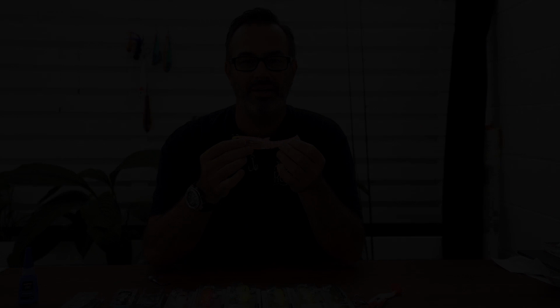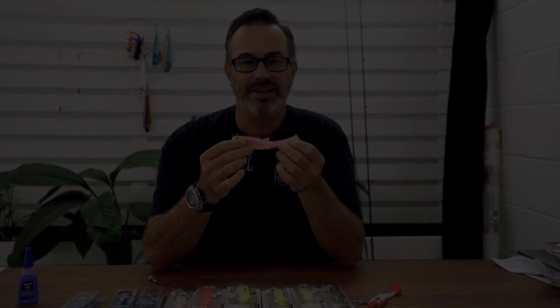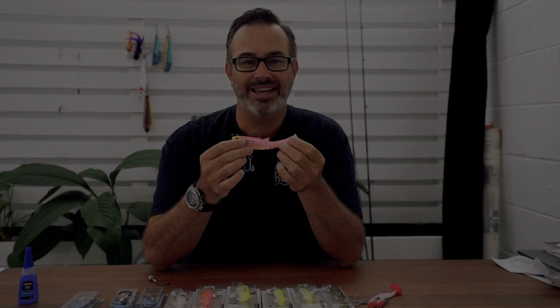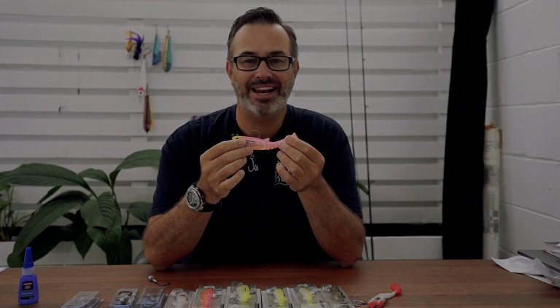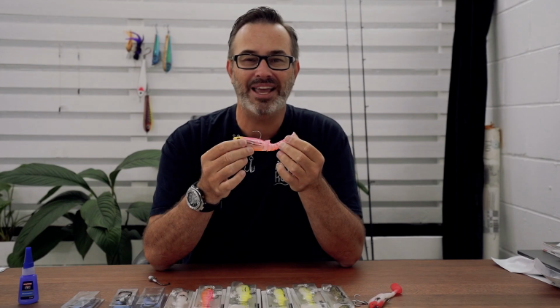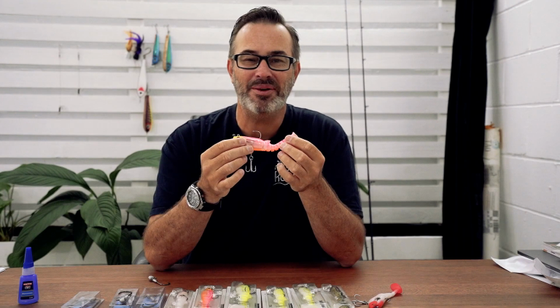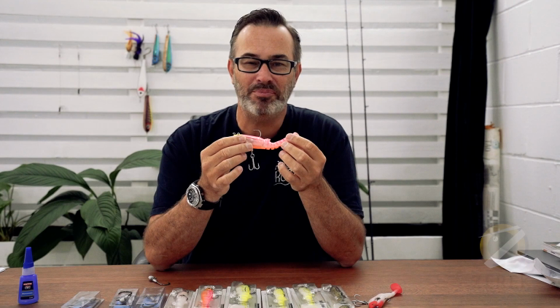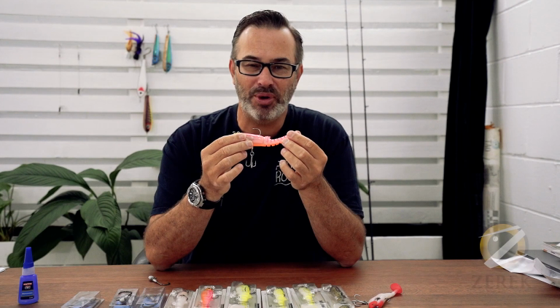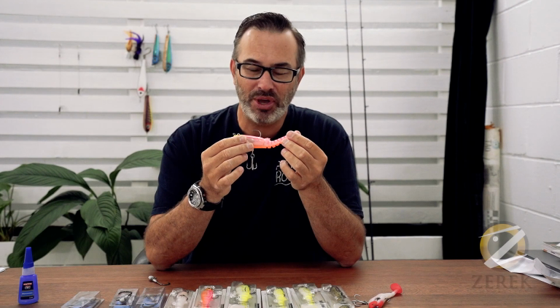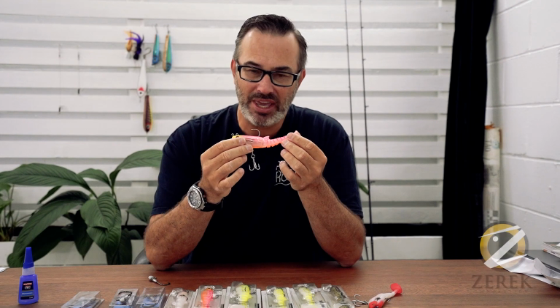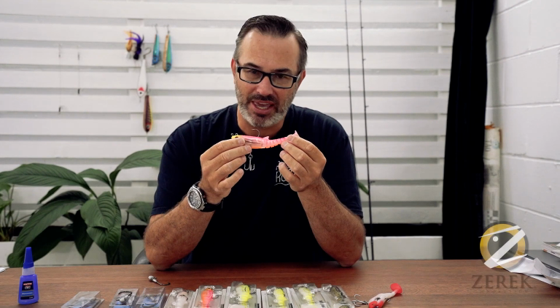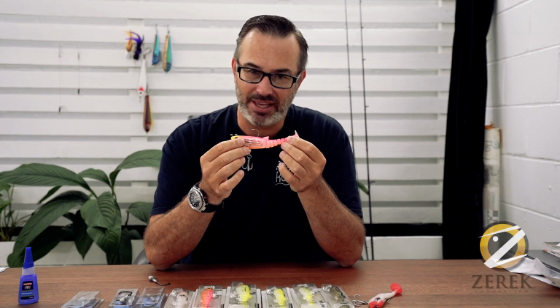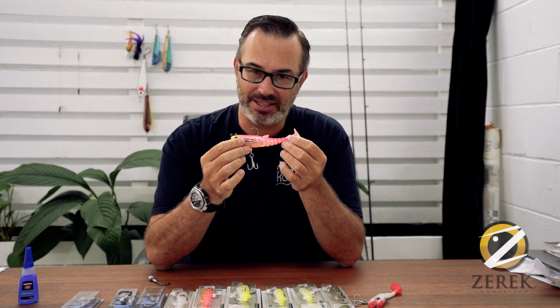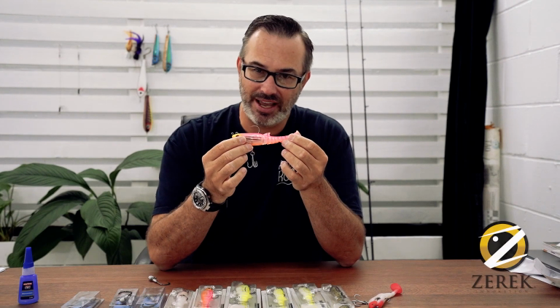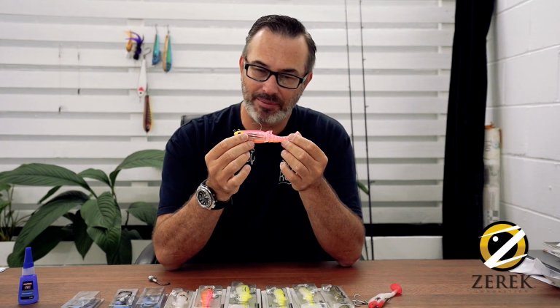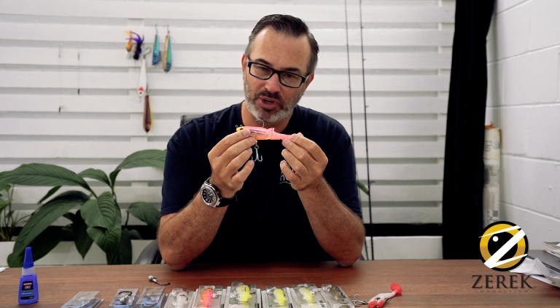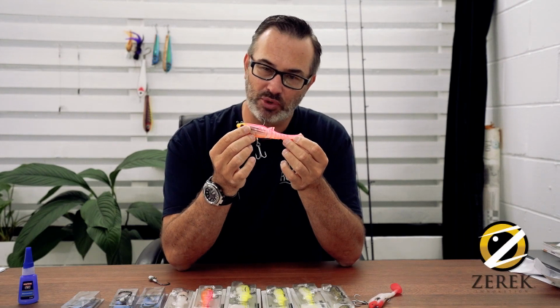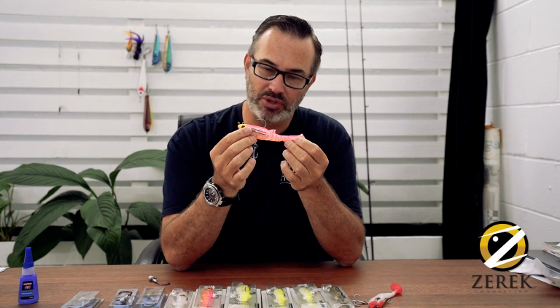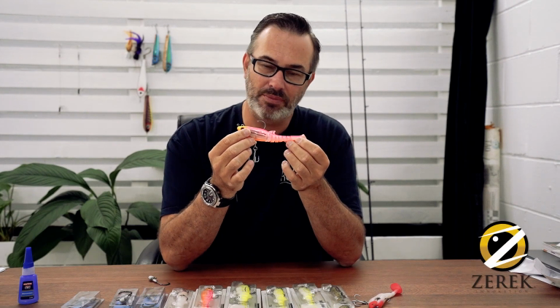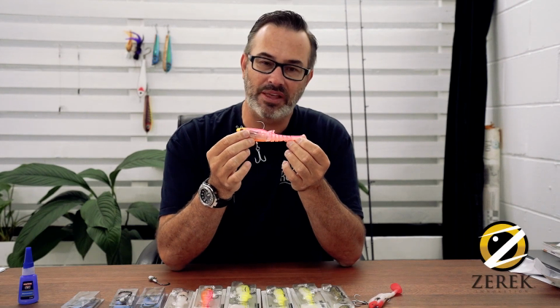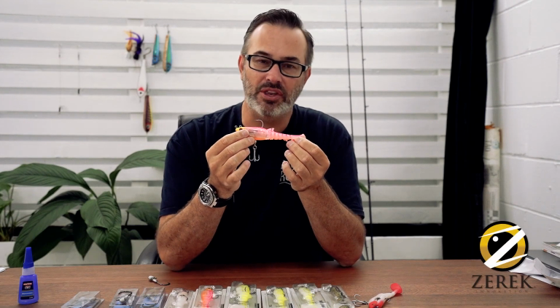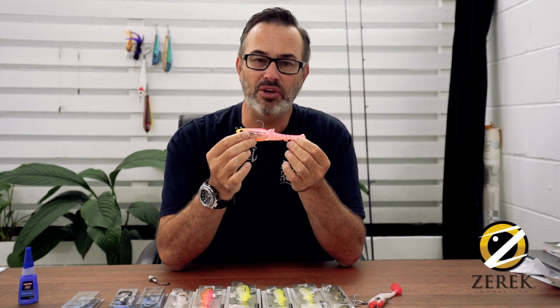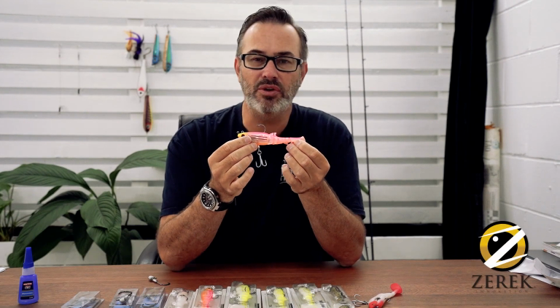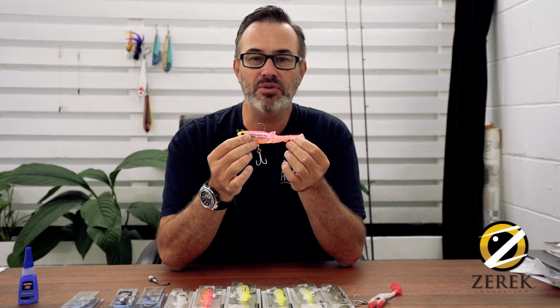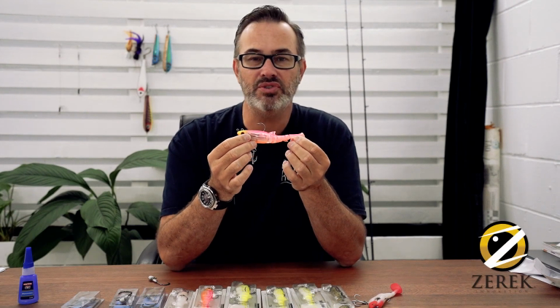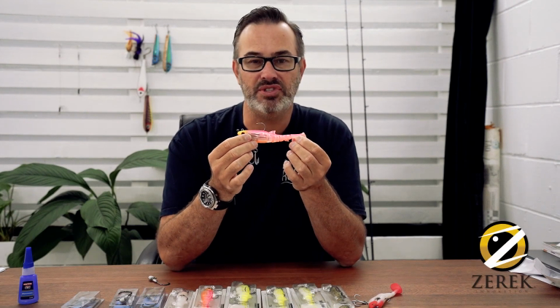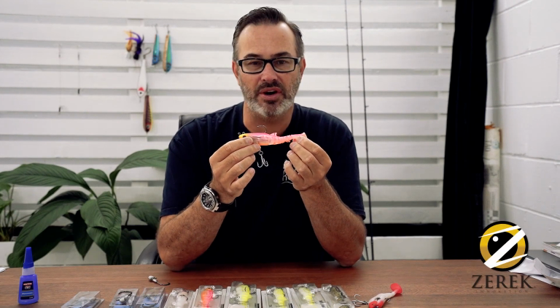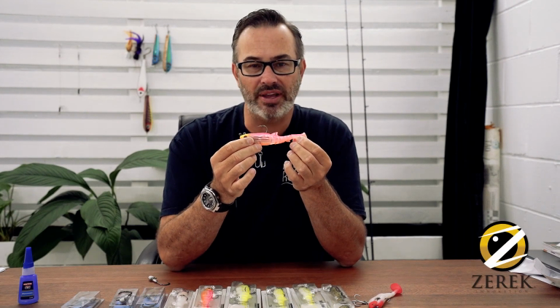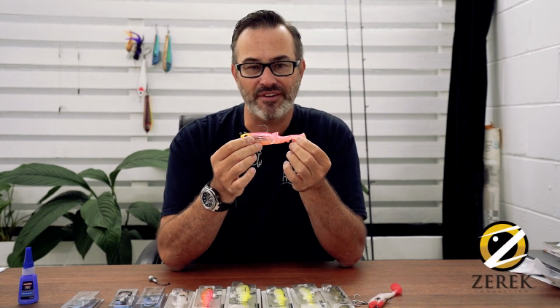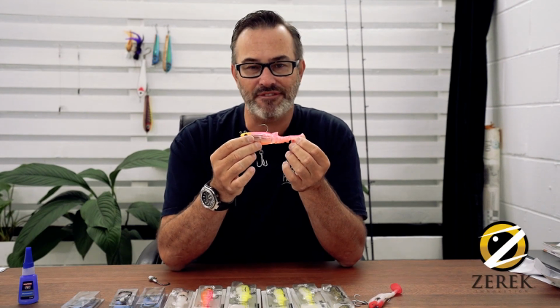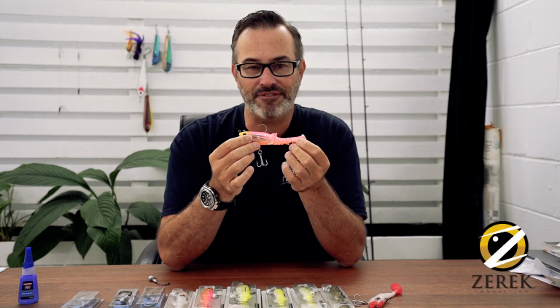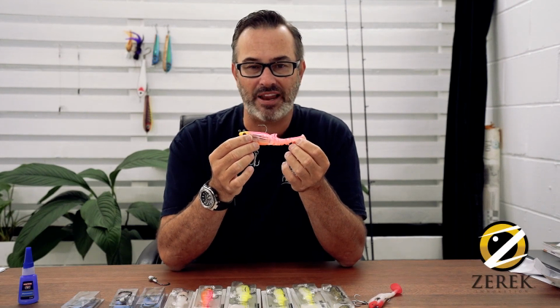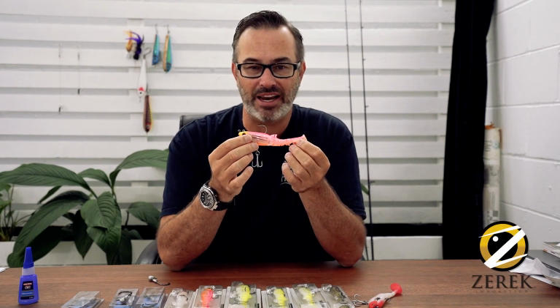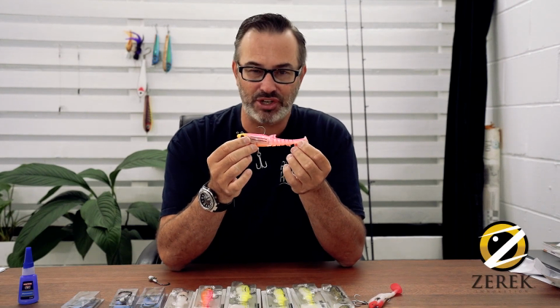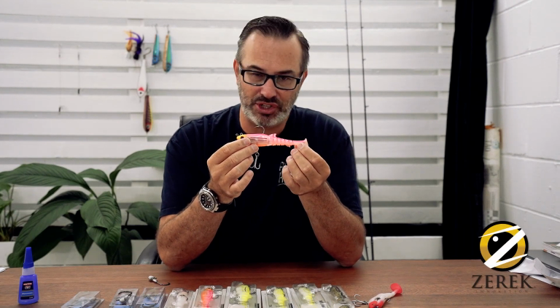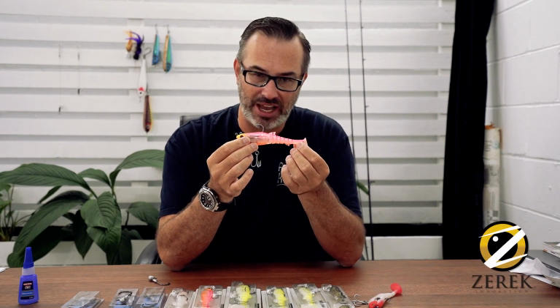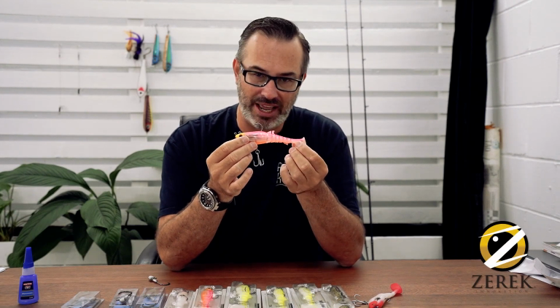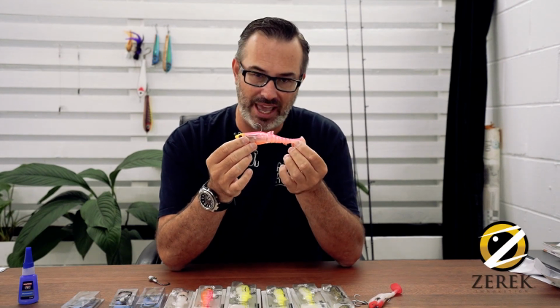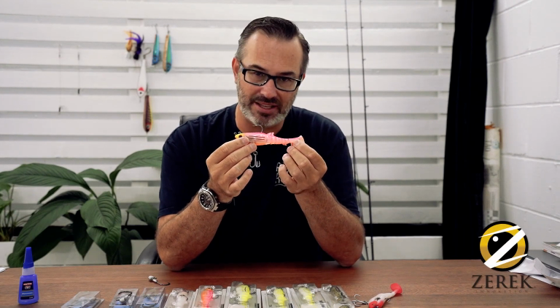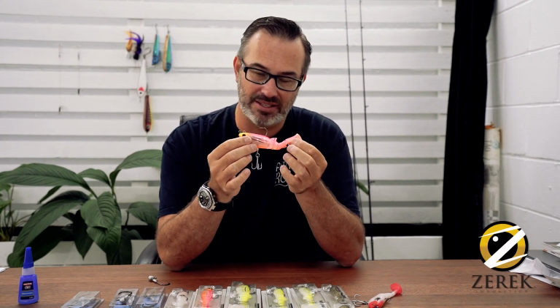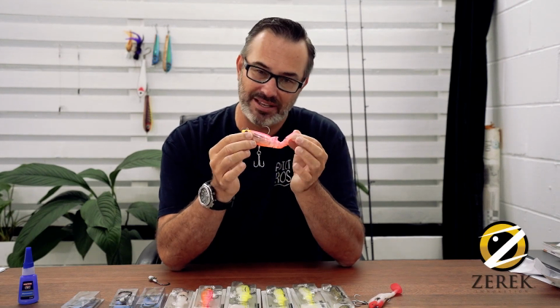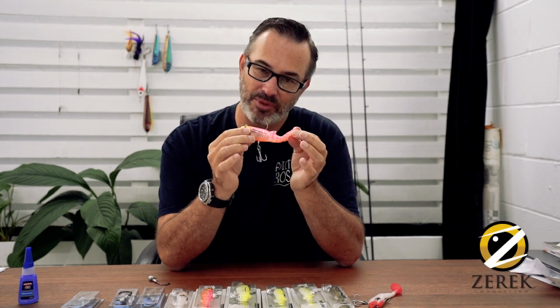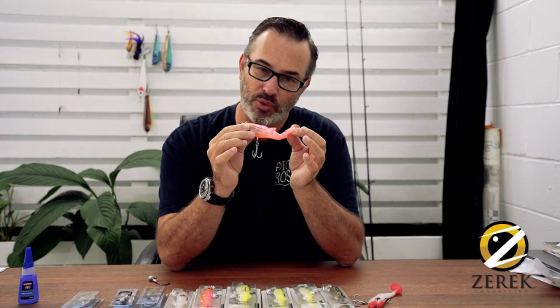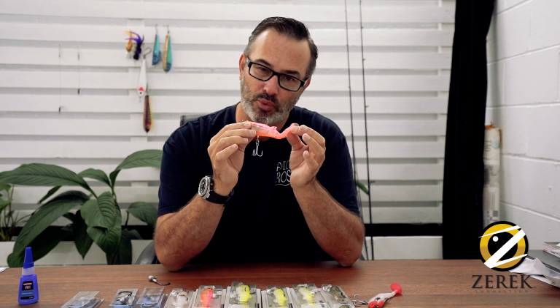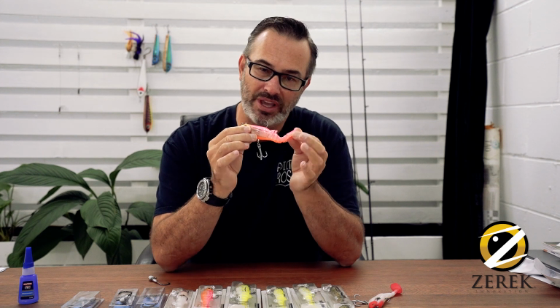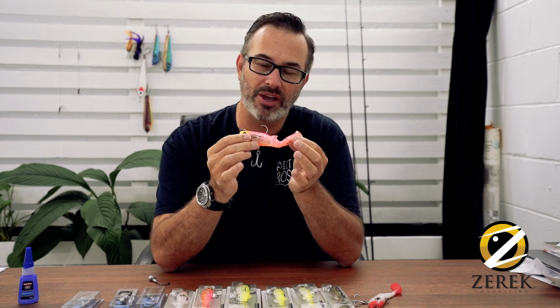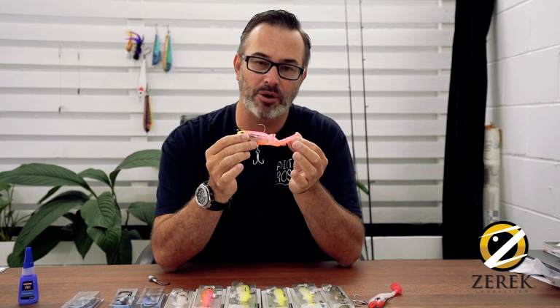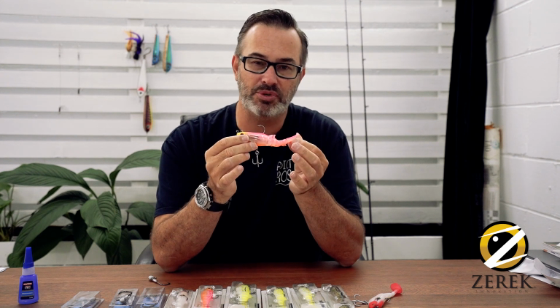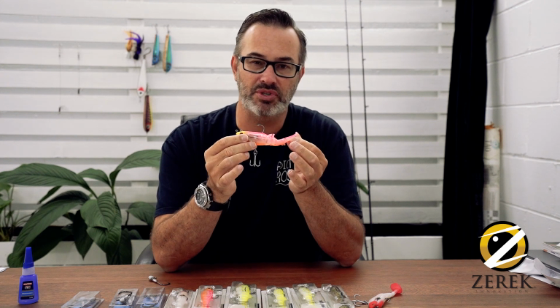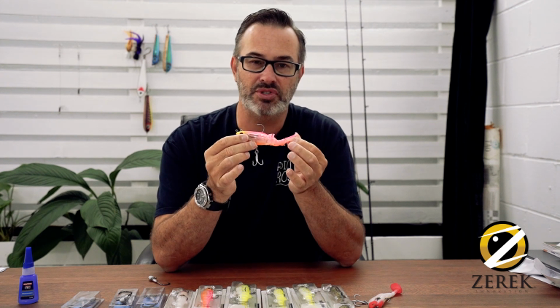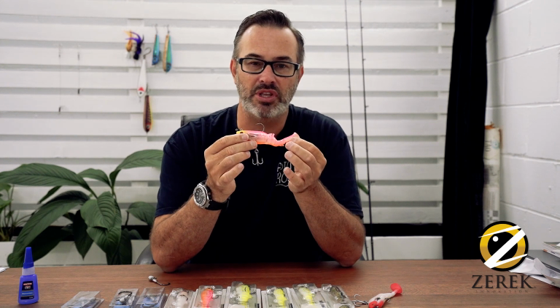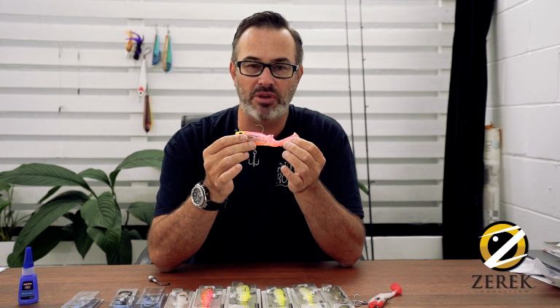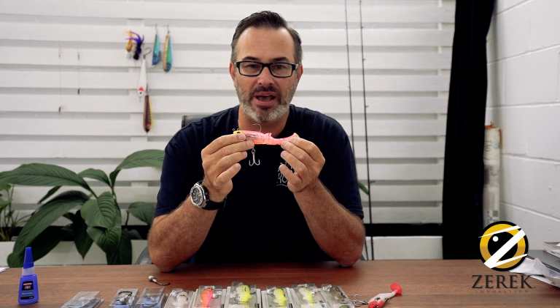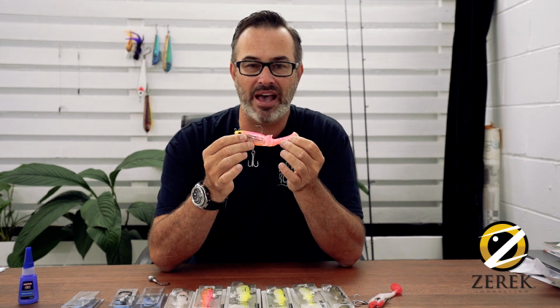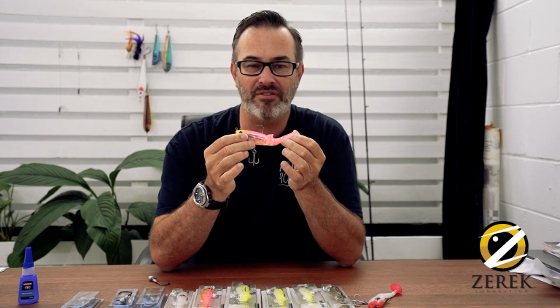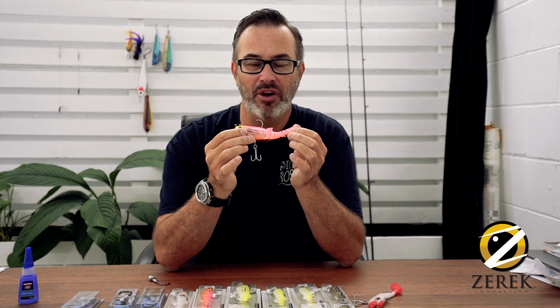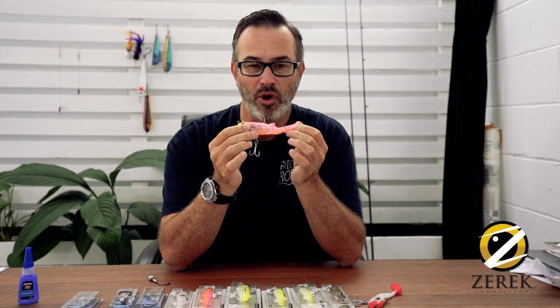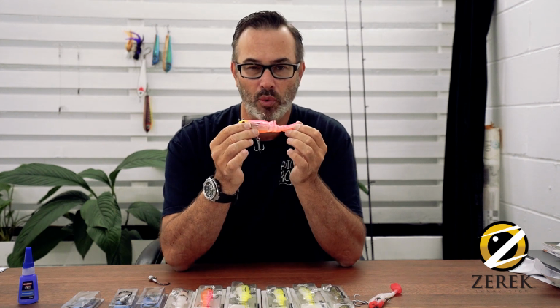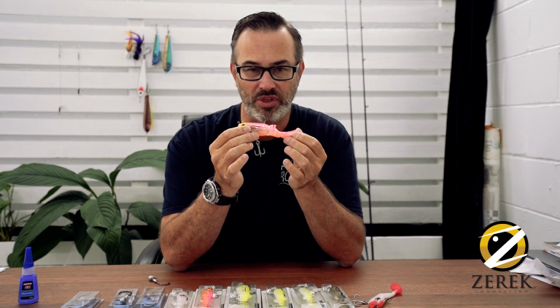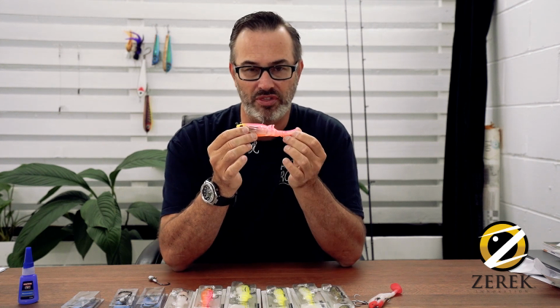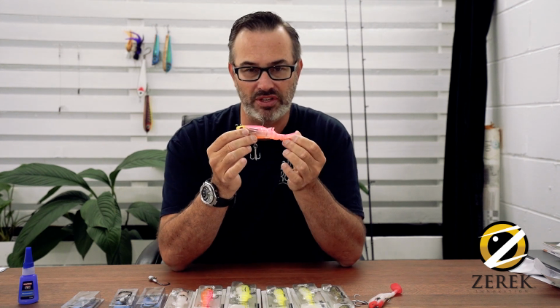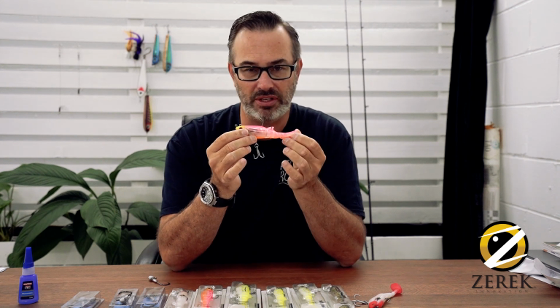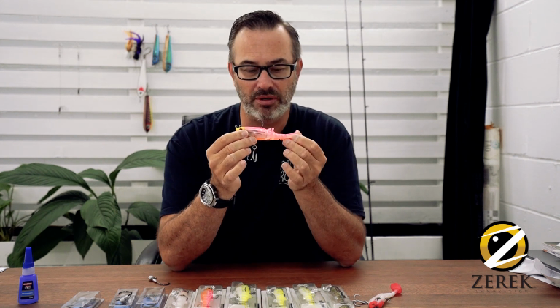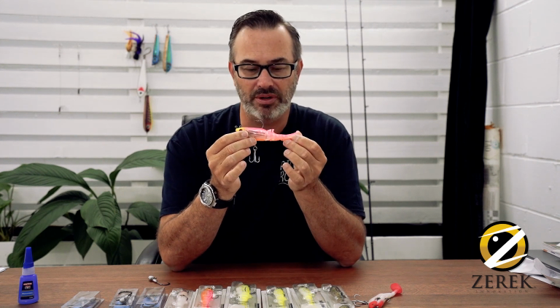G'day, Bergy here. Today I'm going to talk to you about the new Zeric Flat Shad X and some of the rigging options that you have with this lure.